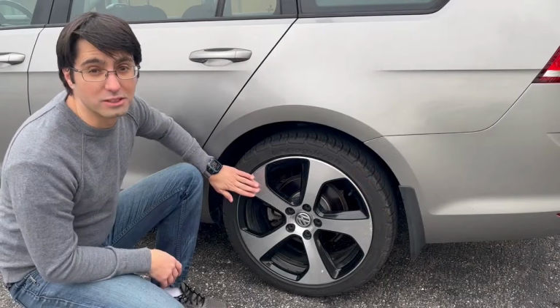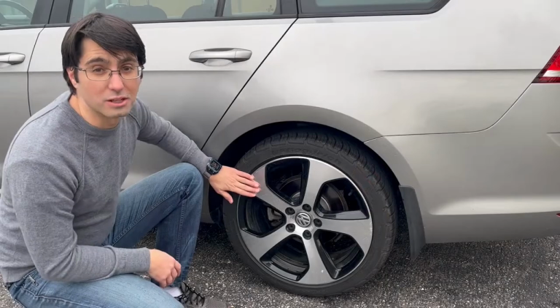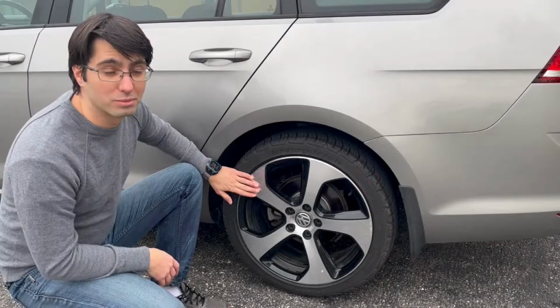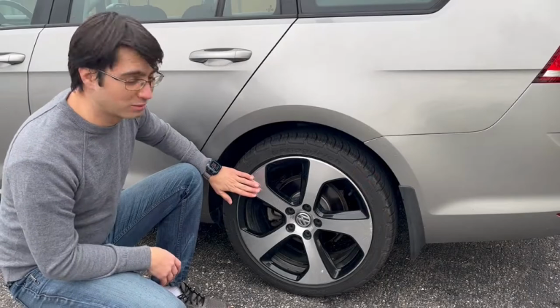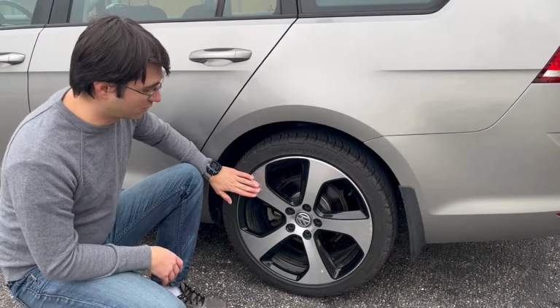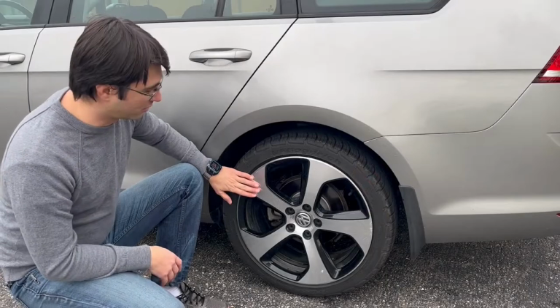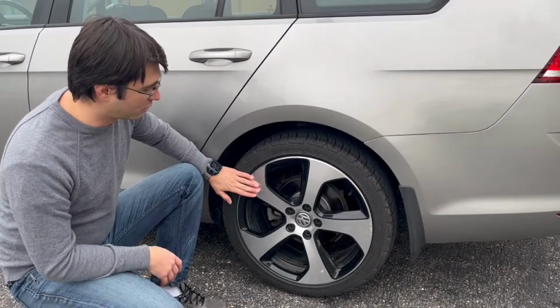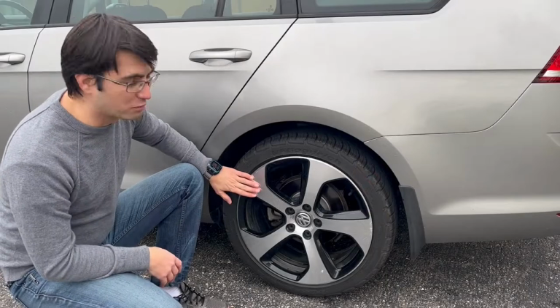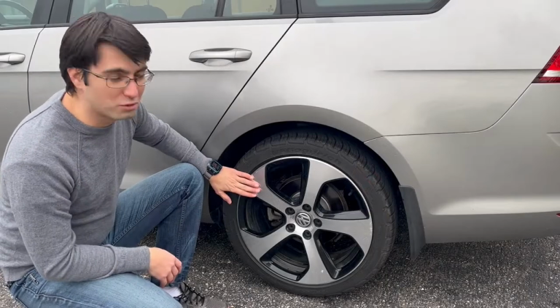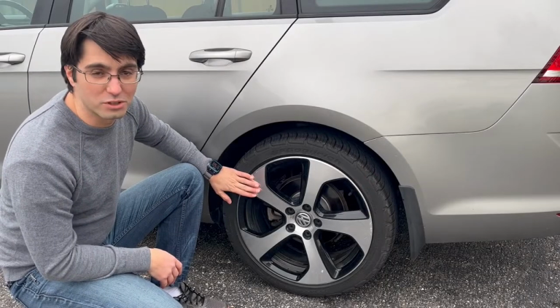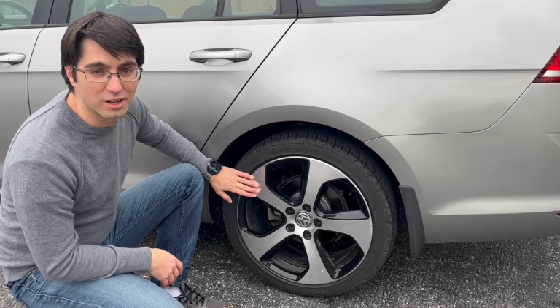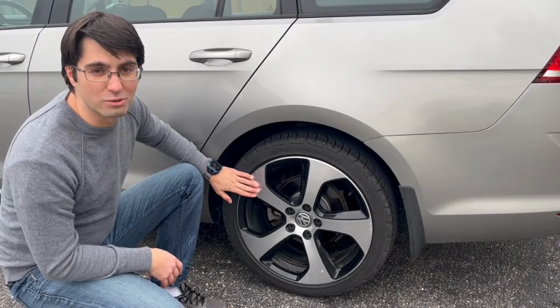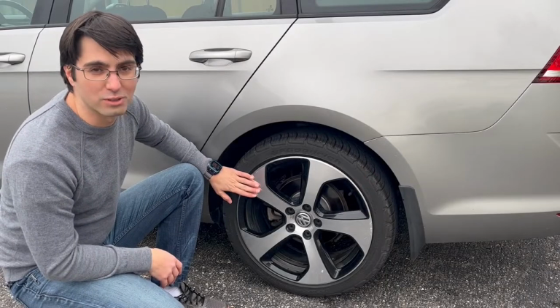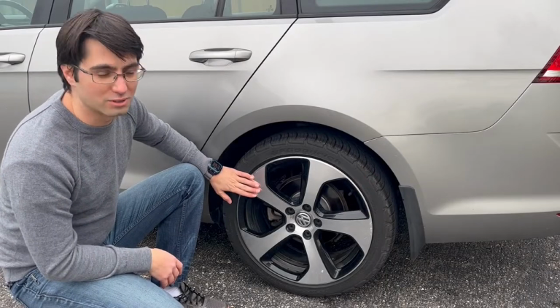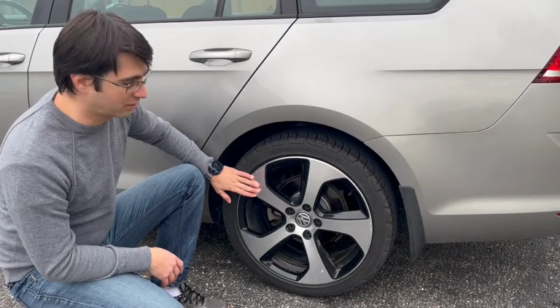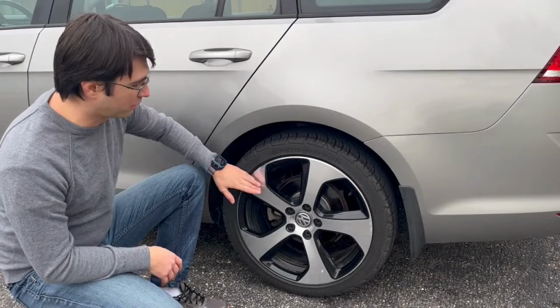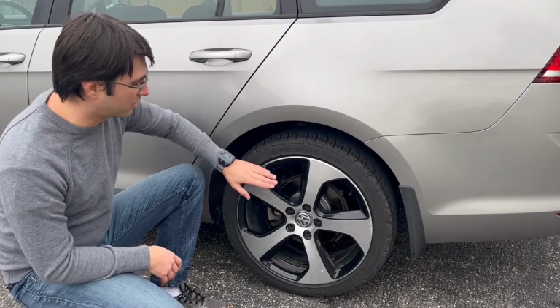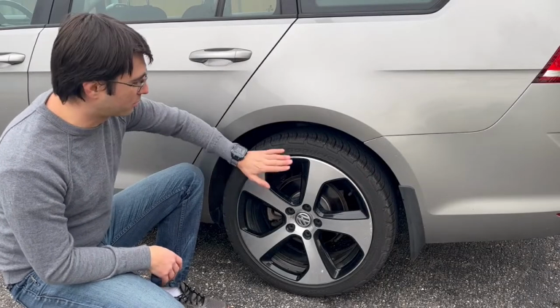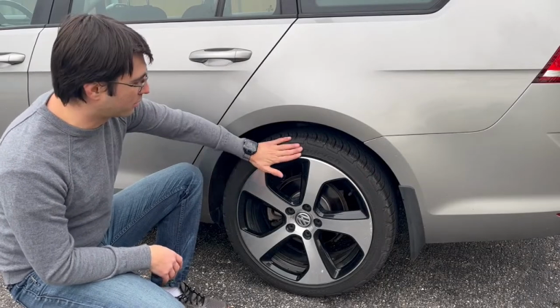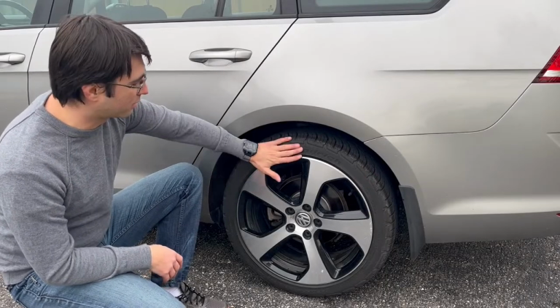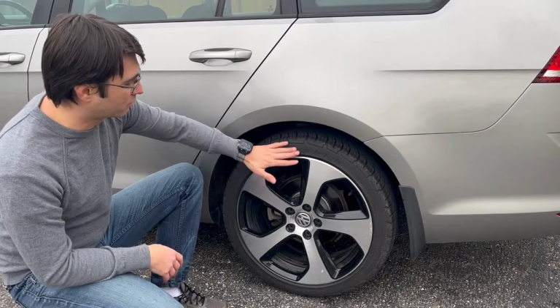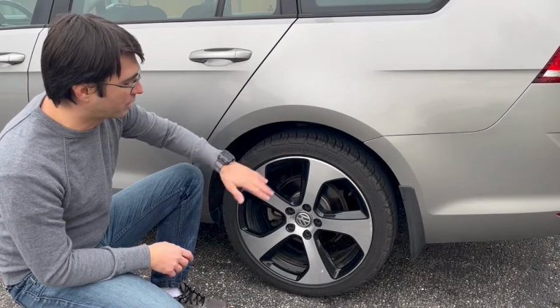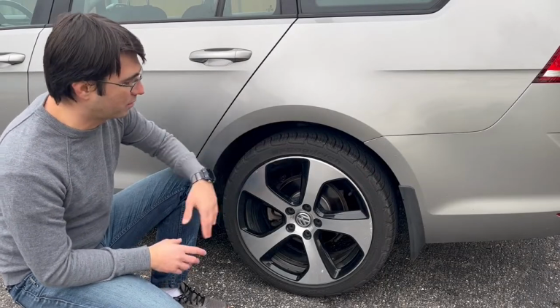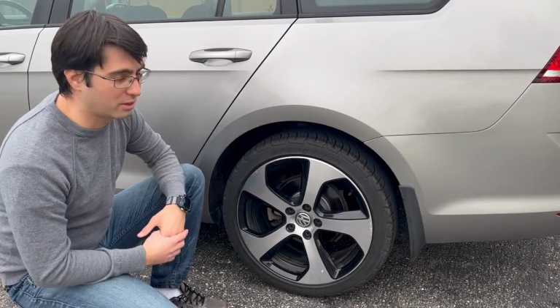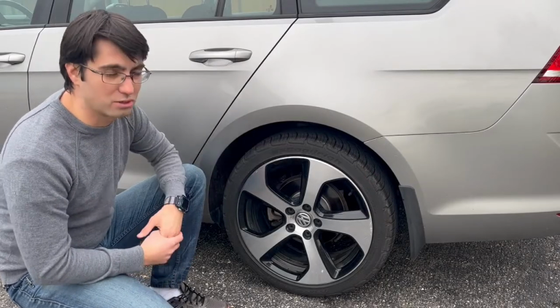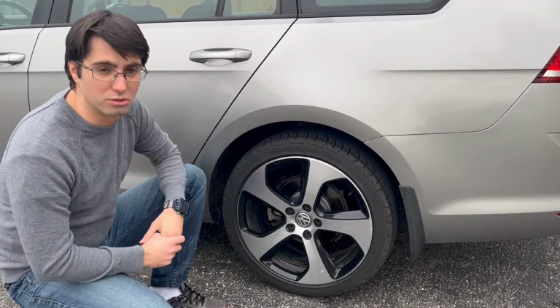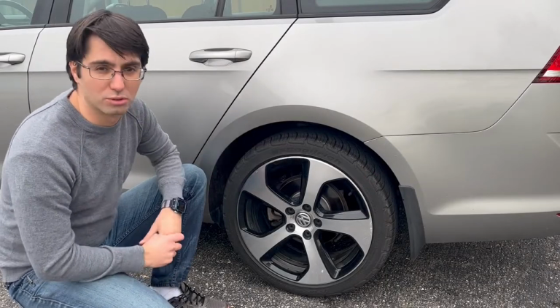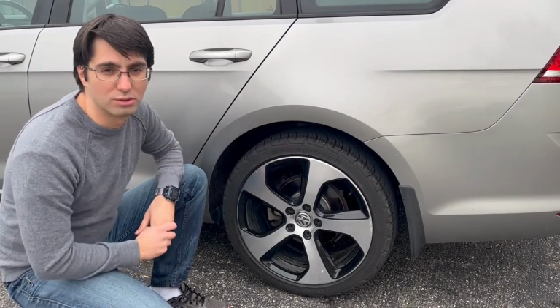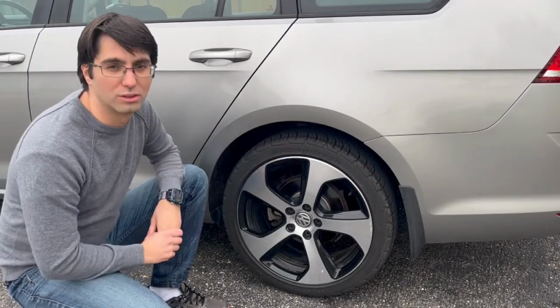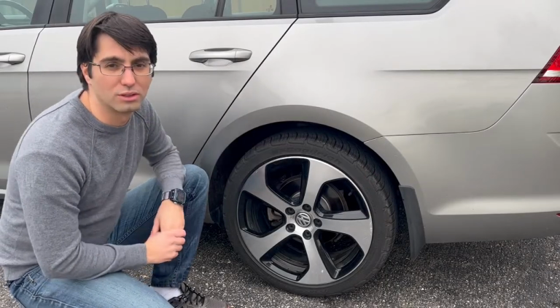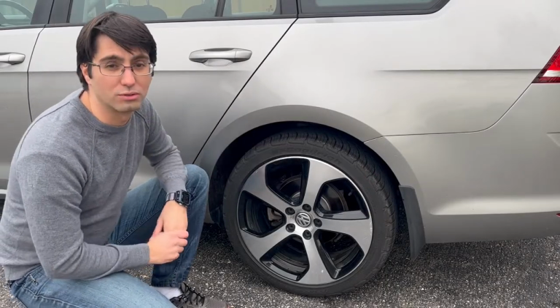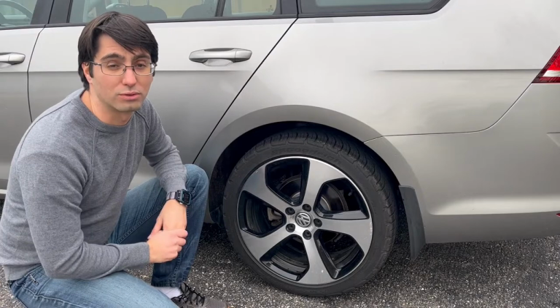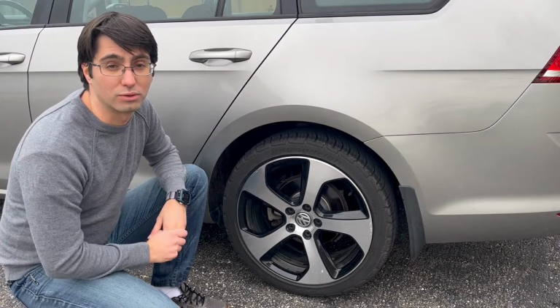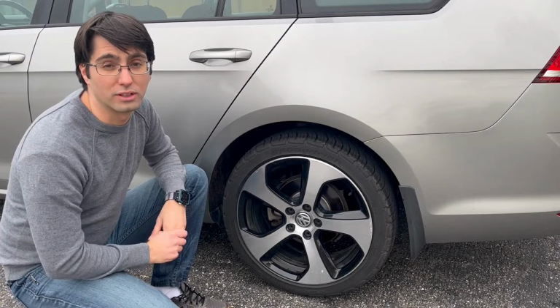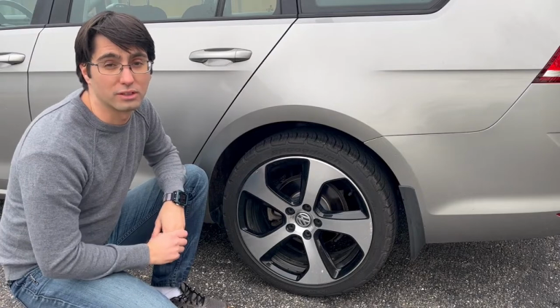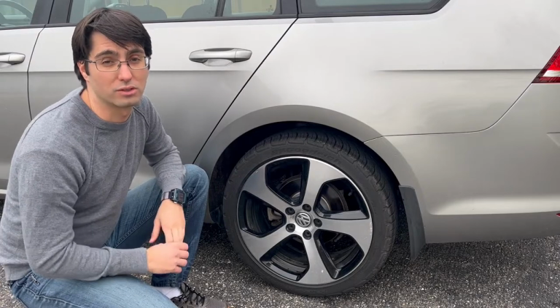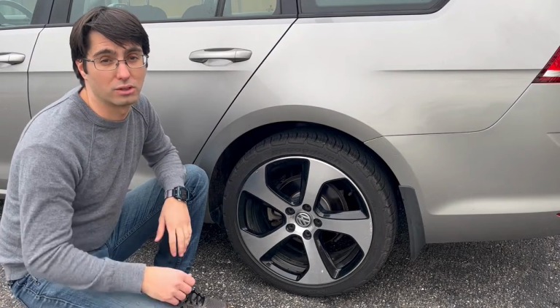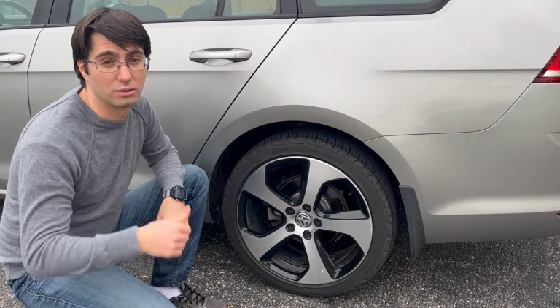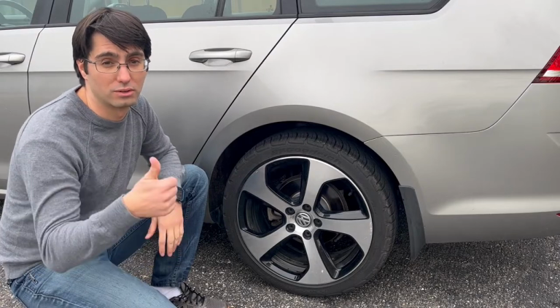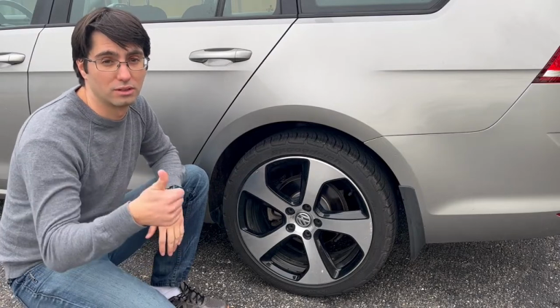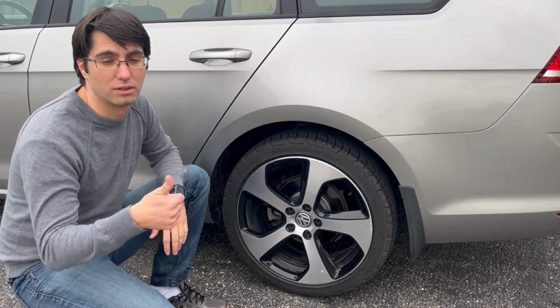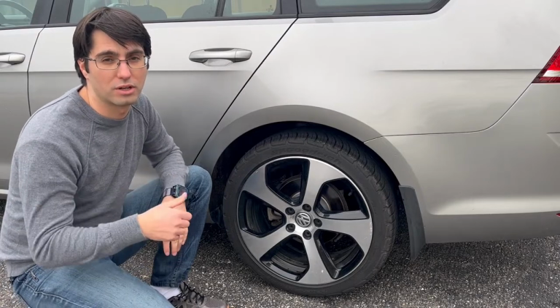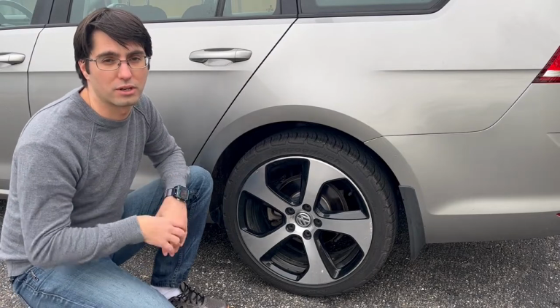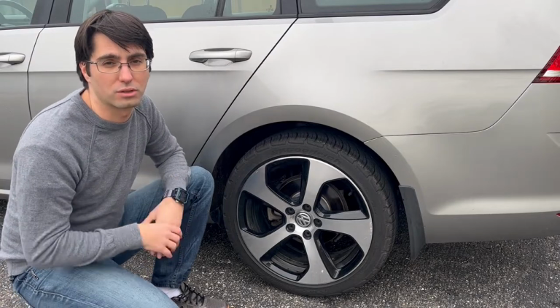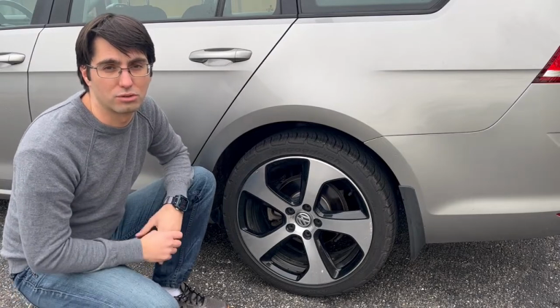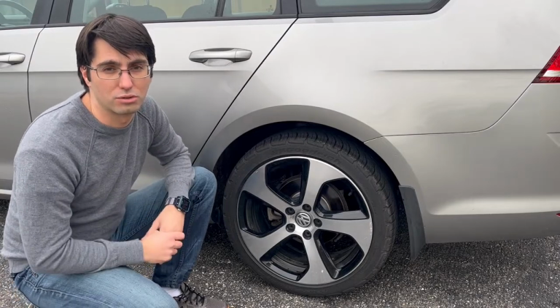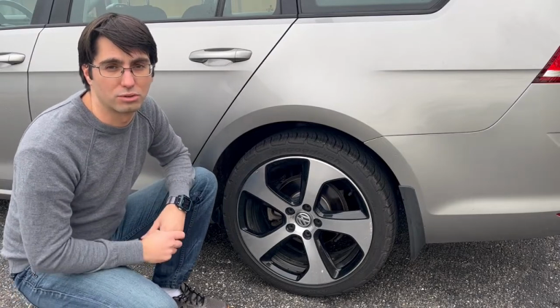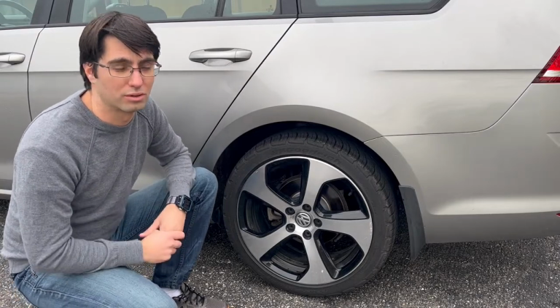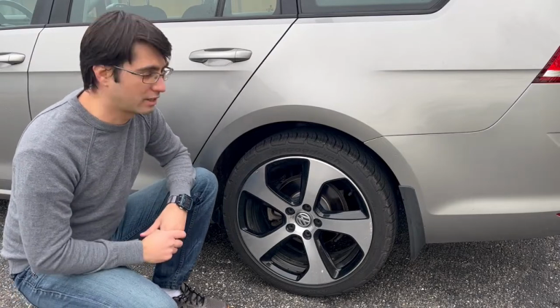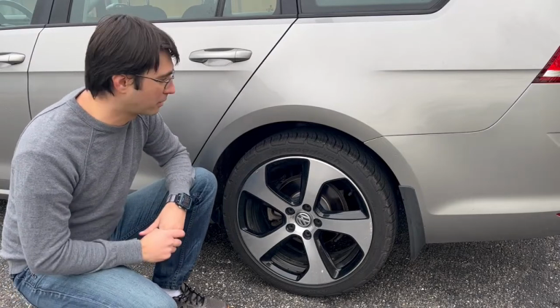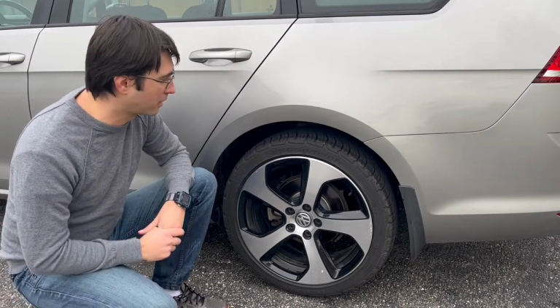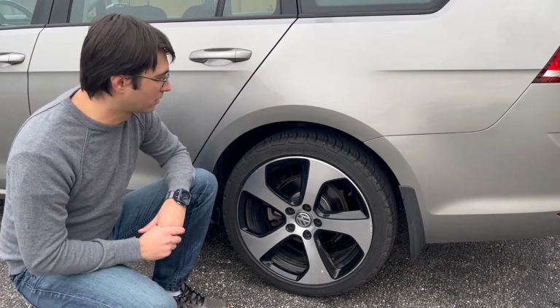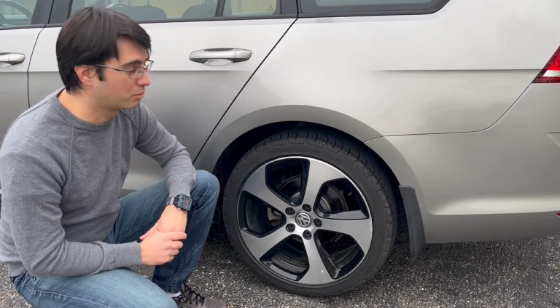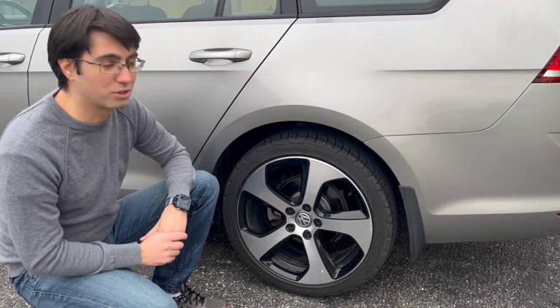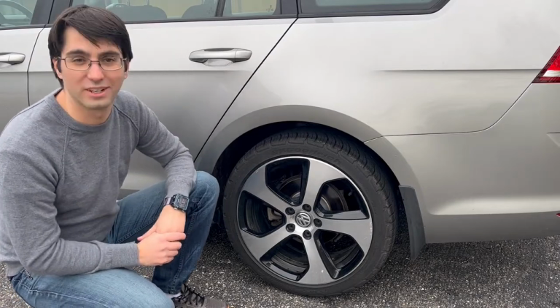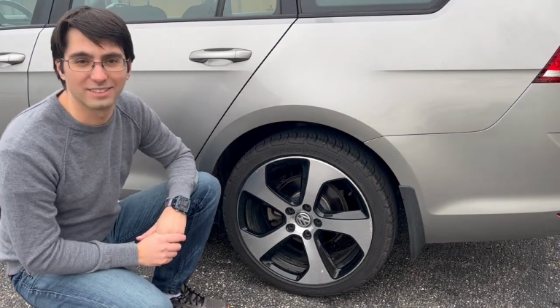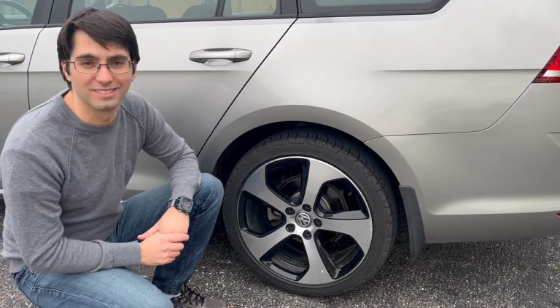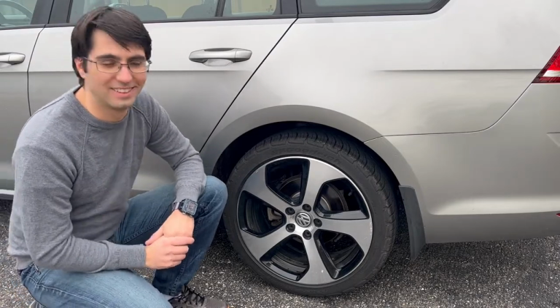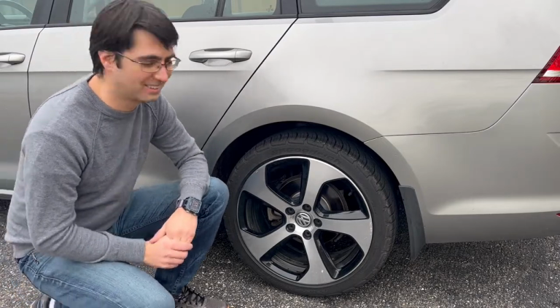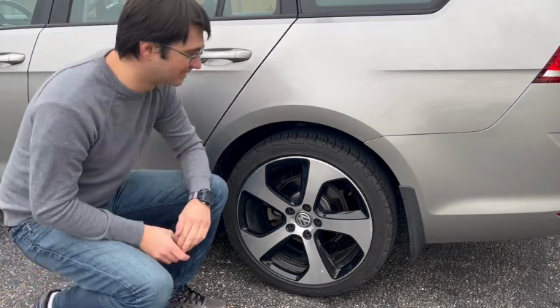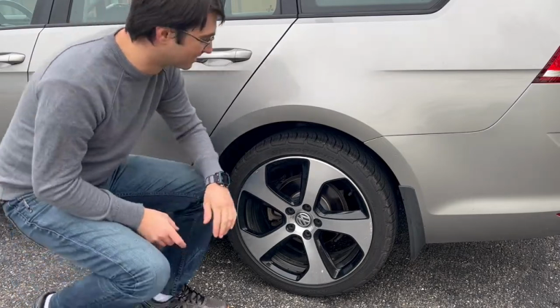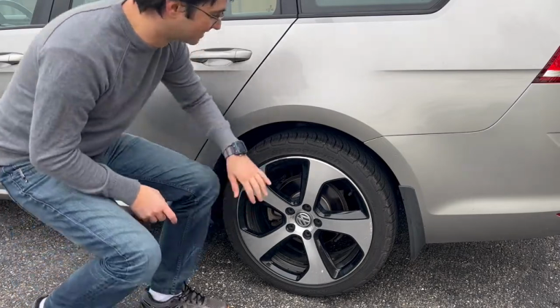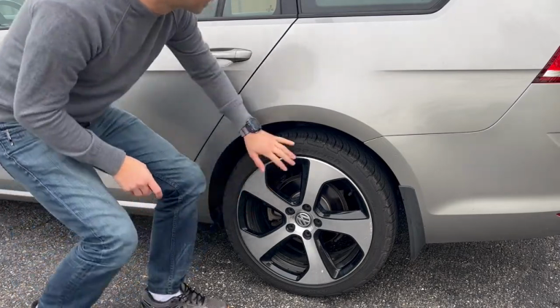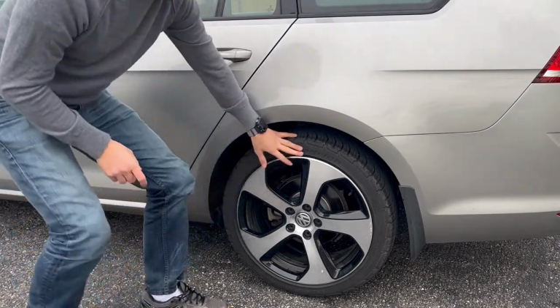These are the Golf GTI wheels that I was able to get from my buddy Drew for free — so shout out to Drew, thanks man, appreciate it. And now we are at home. I will see you next time. Bye.